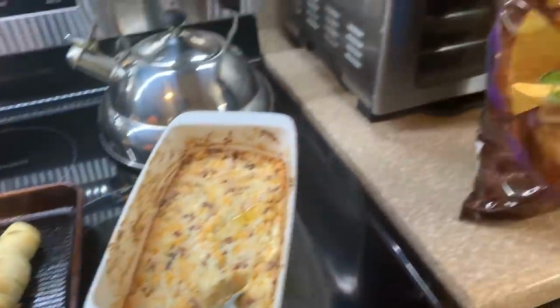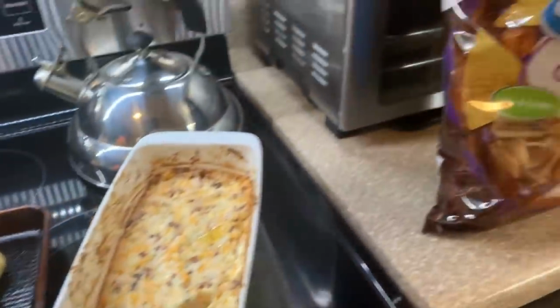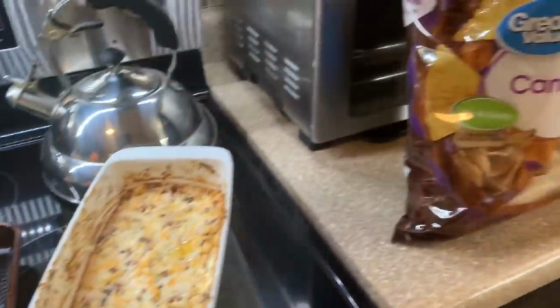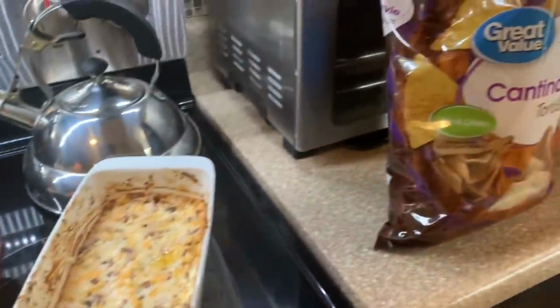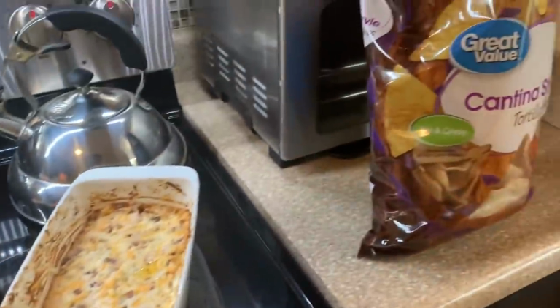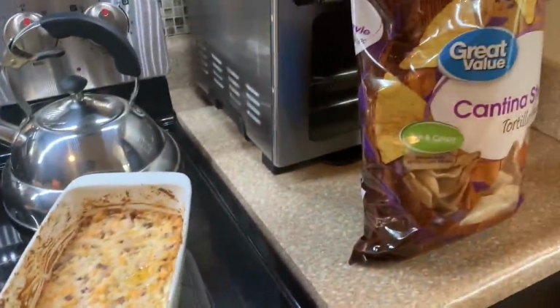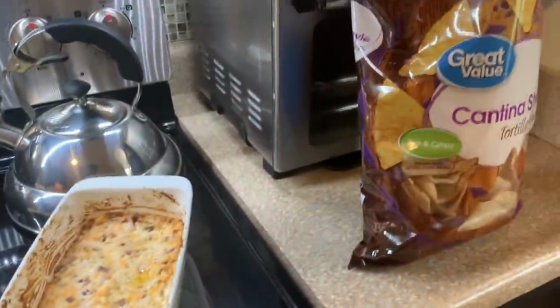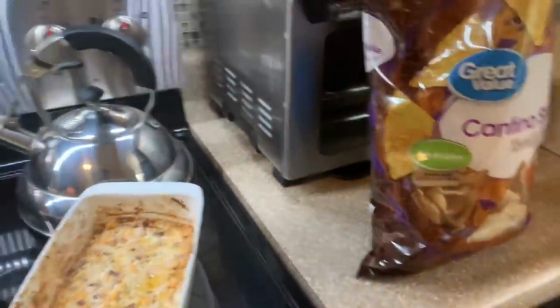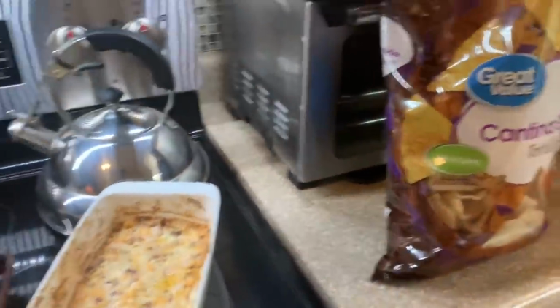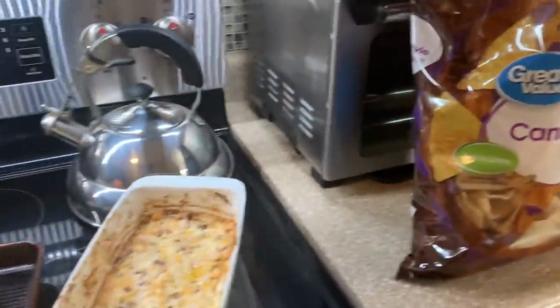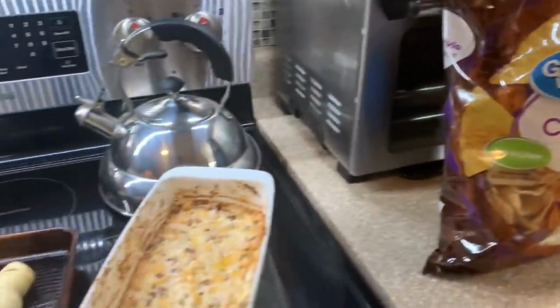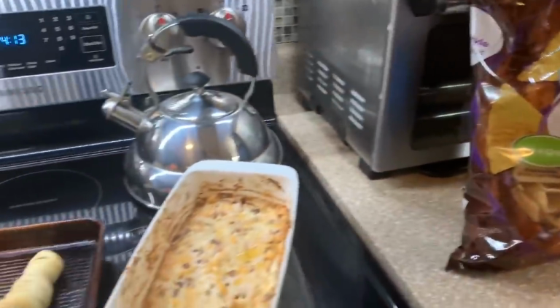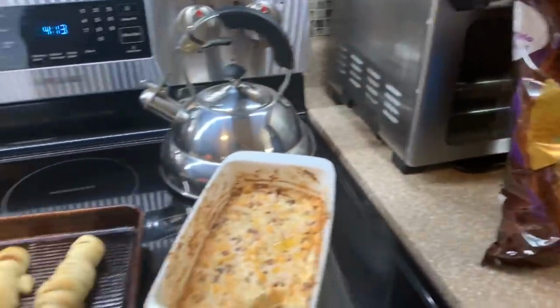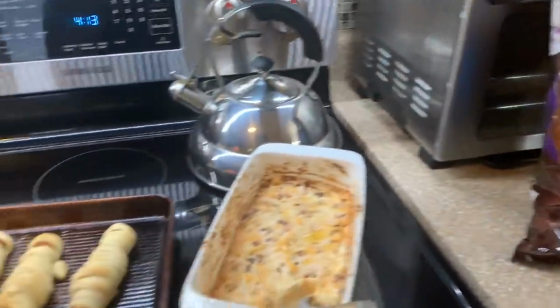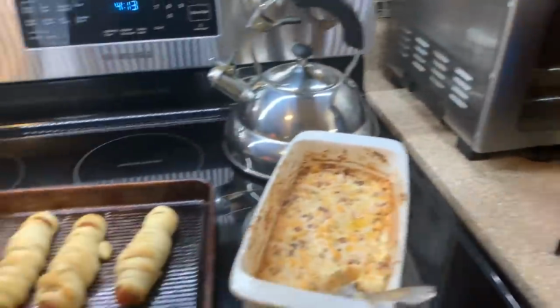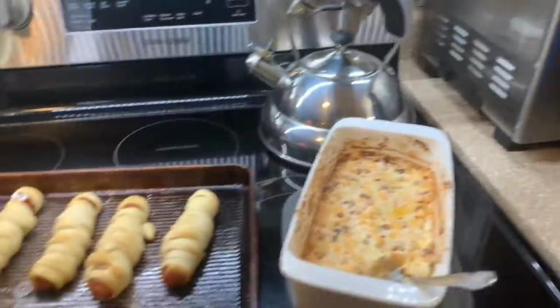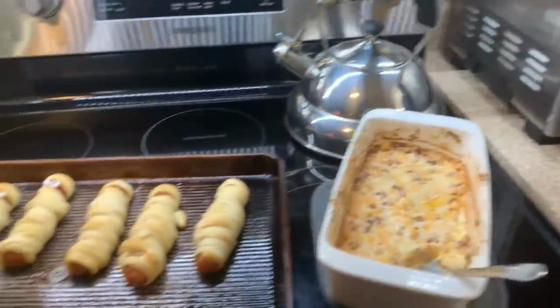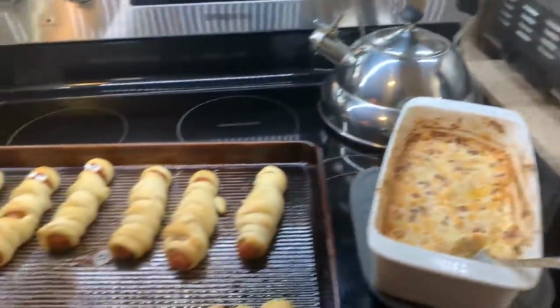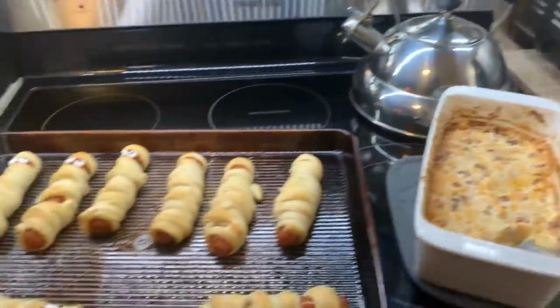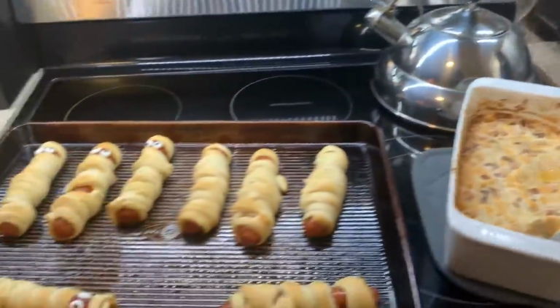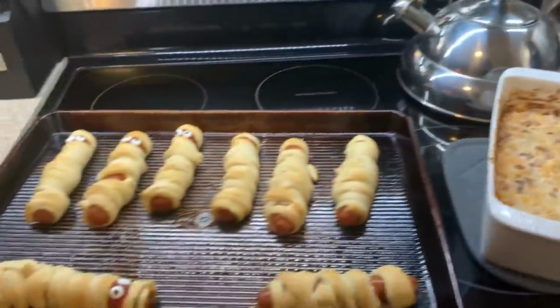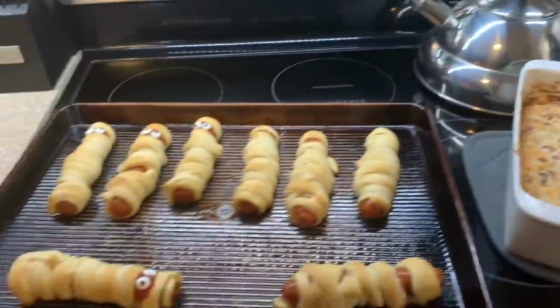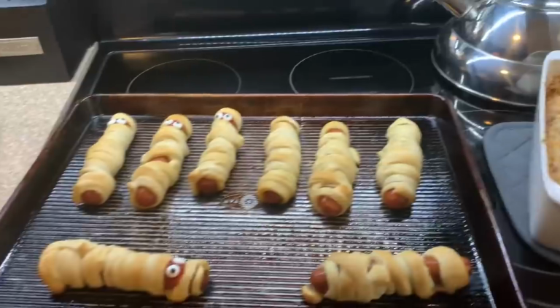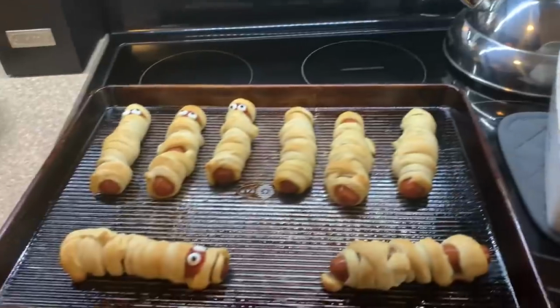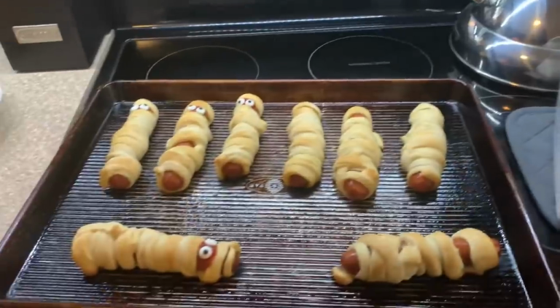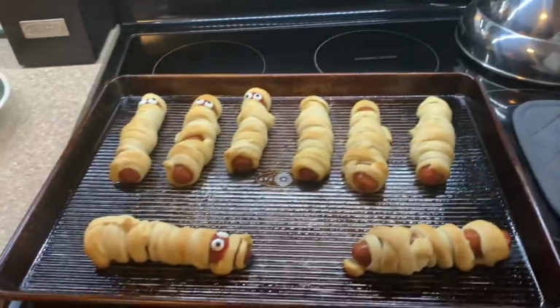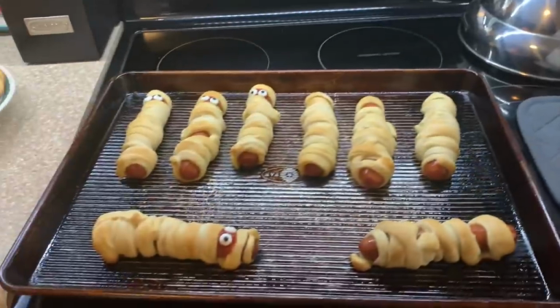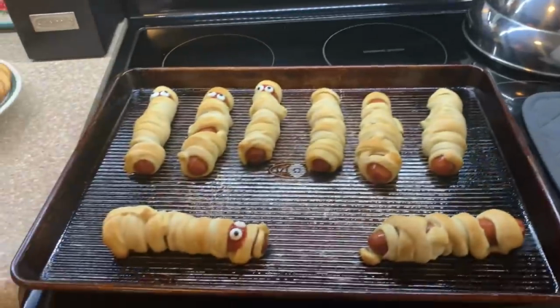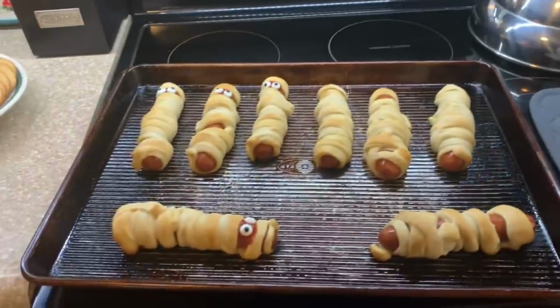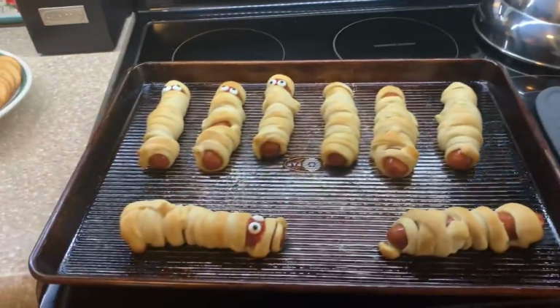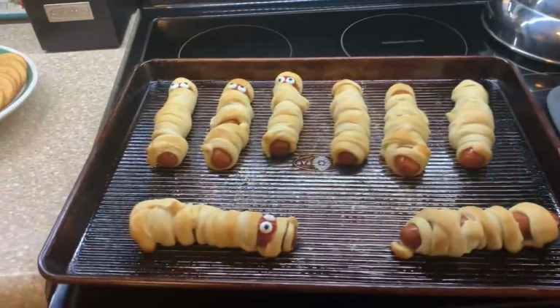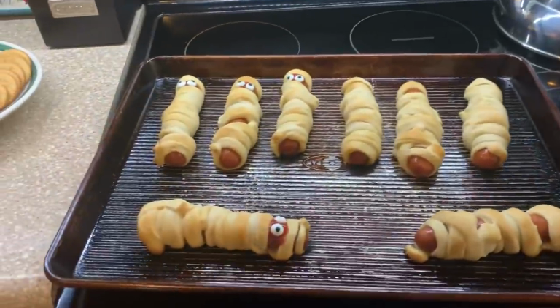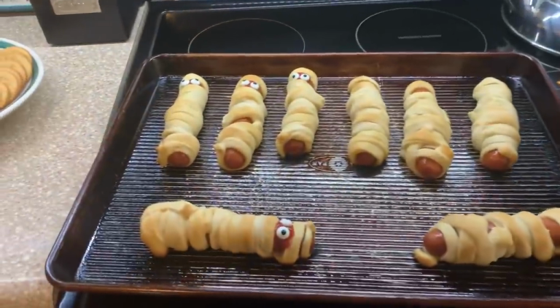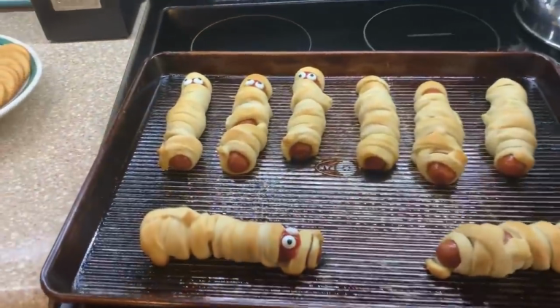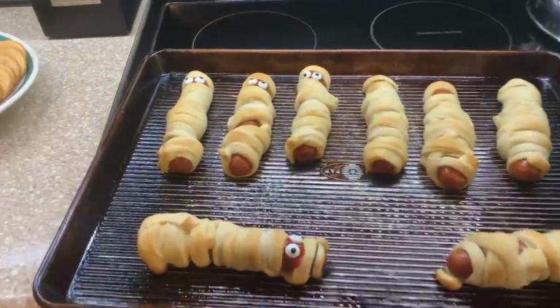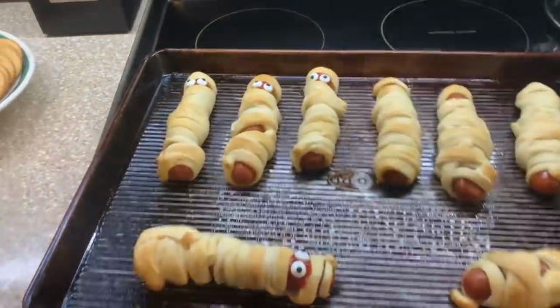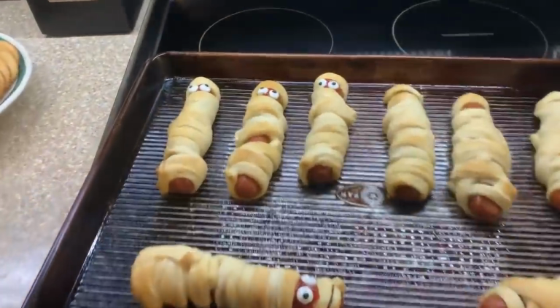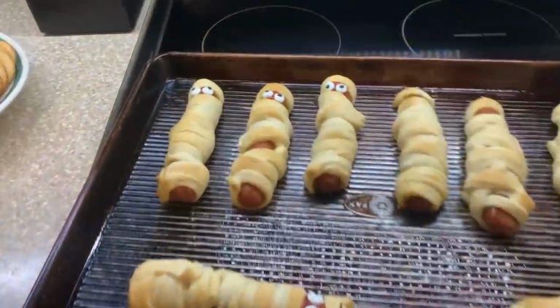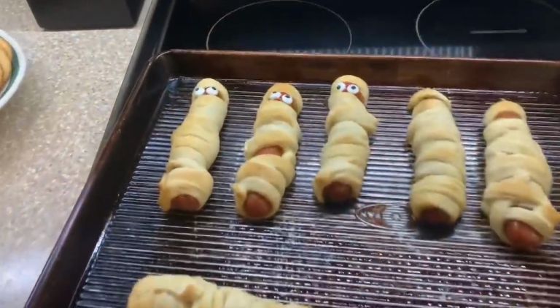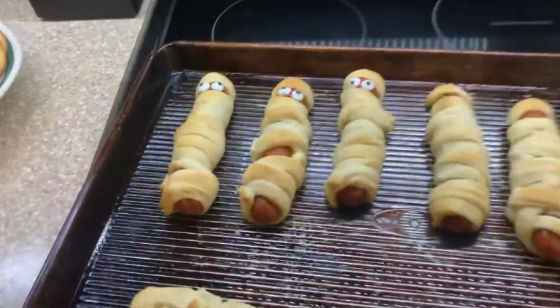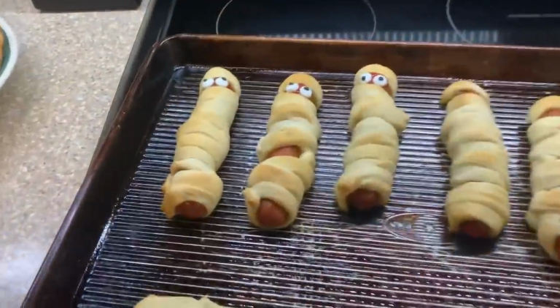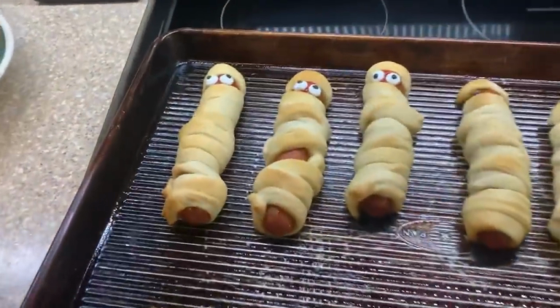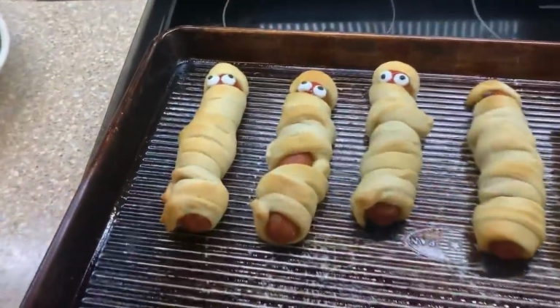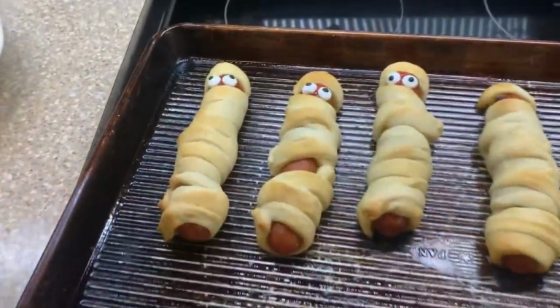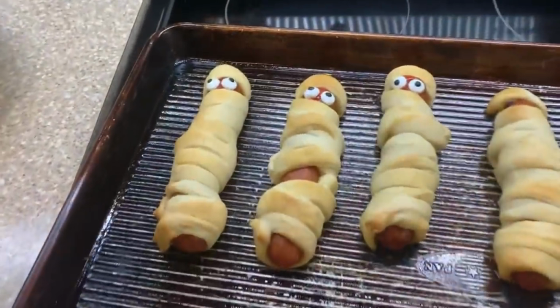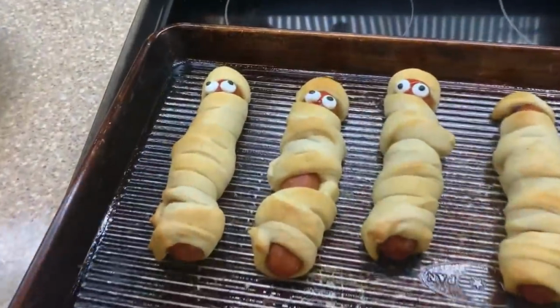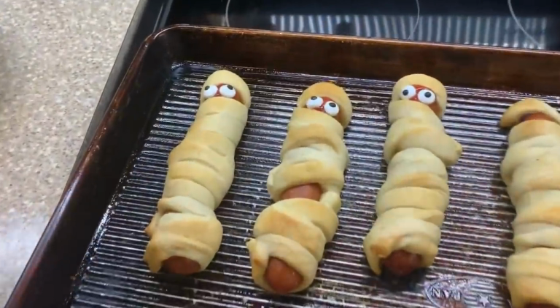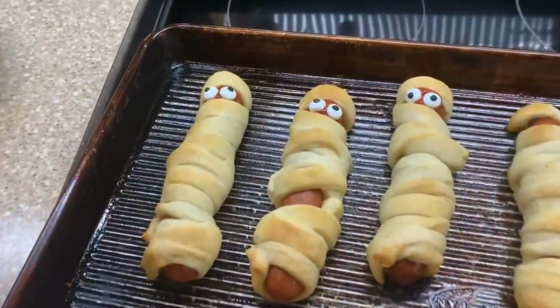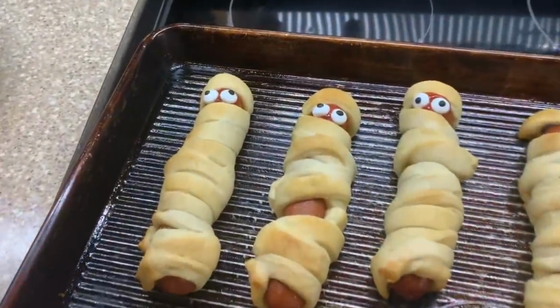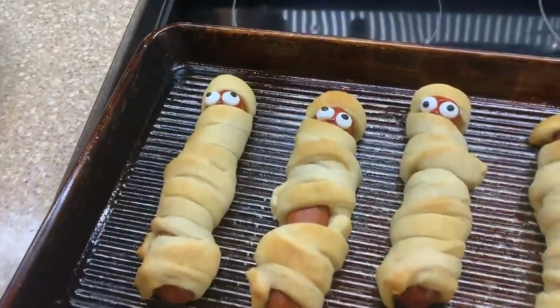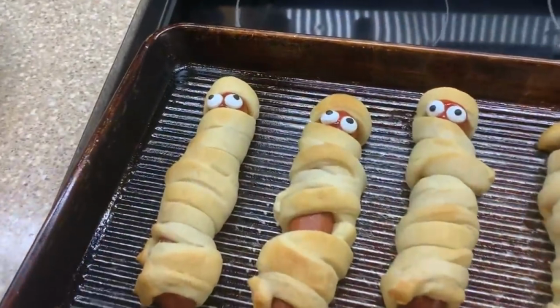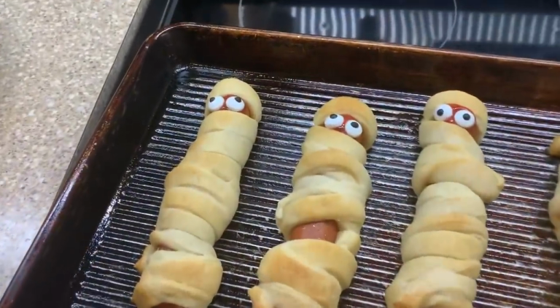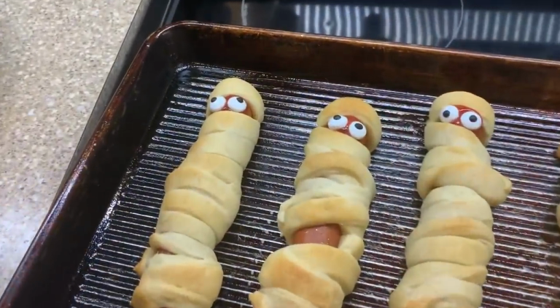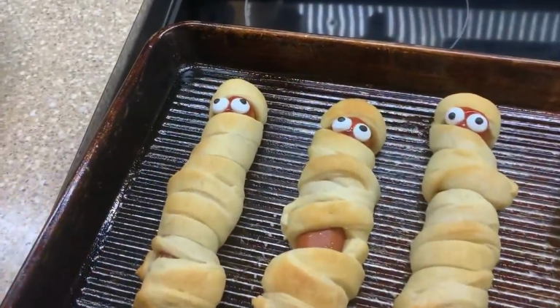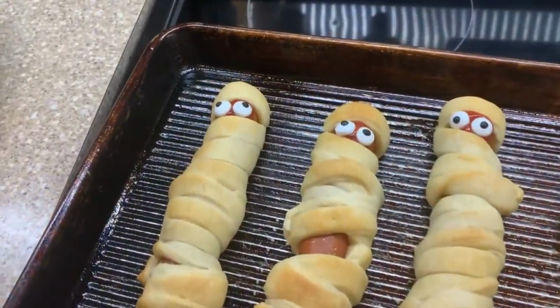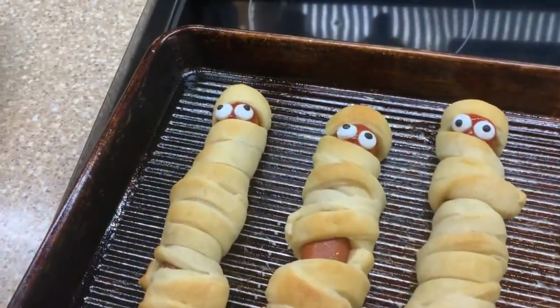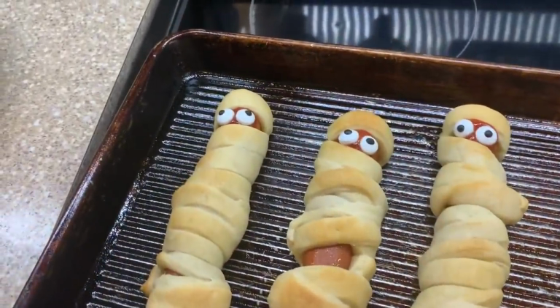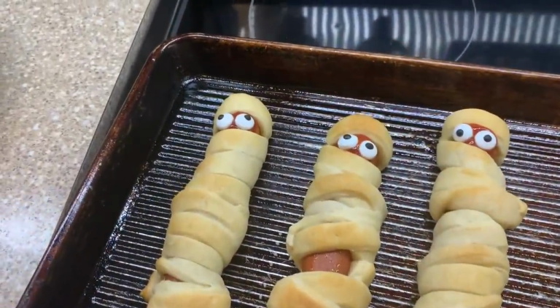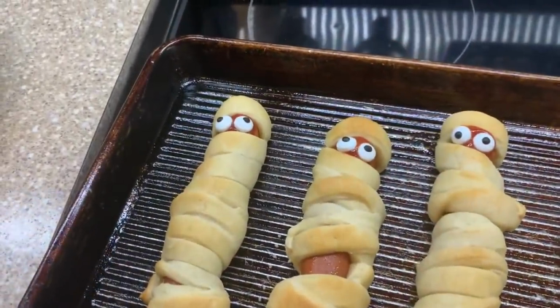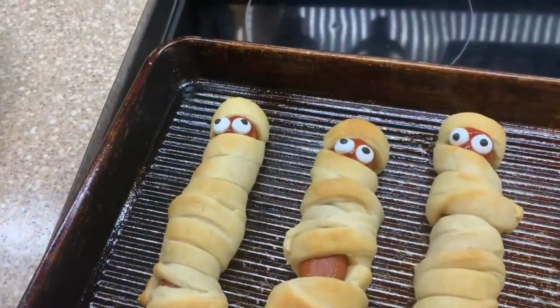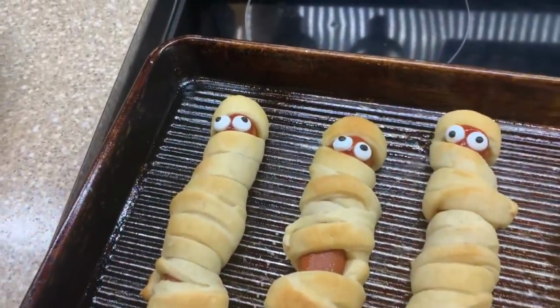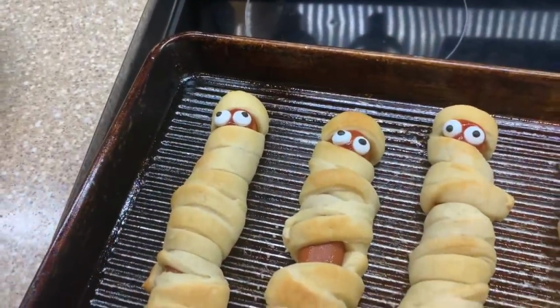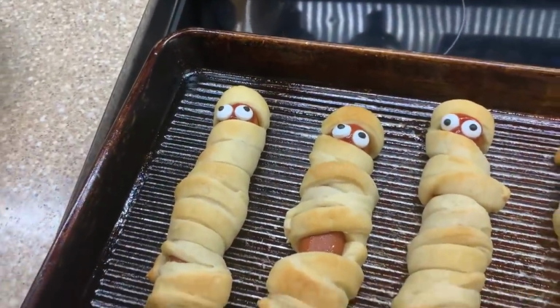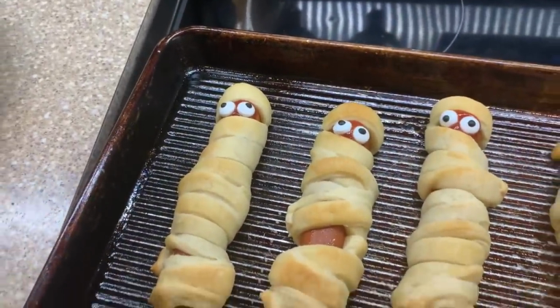I also fixed some cracked chicken dip — I'll have that recipe link down below, it was from Pinterest and it was really, really good.